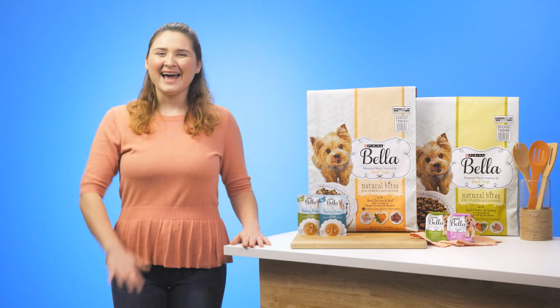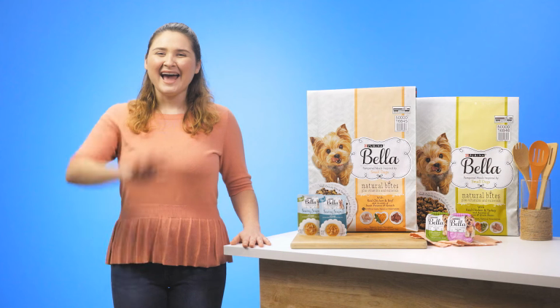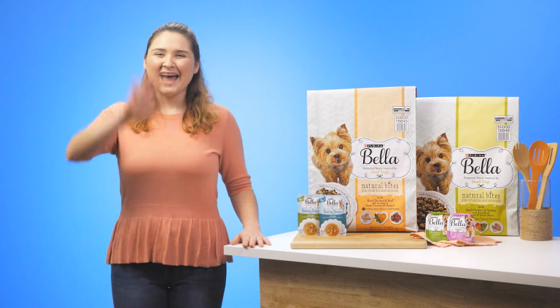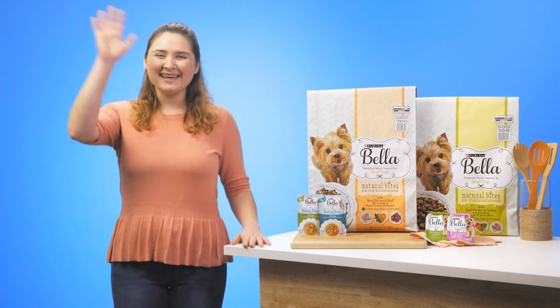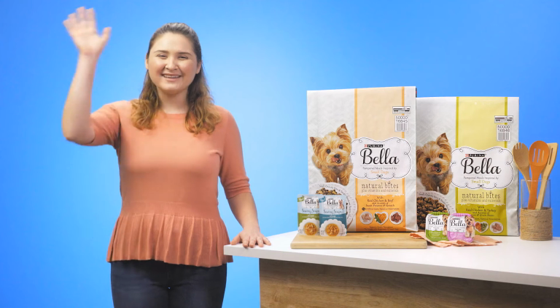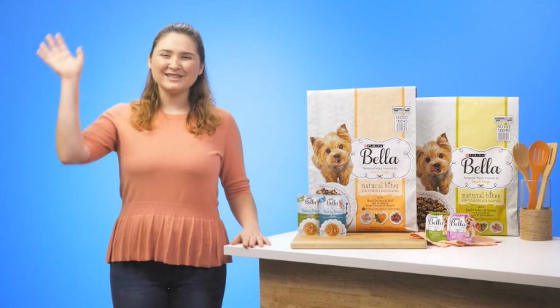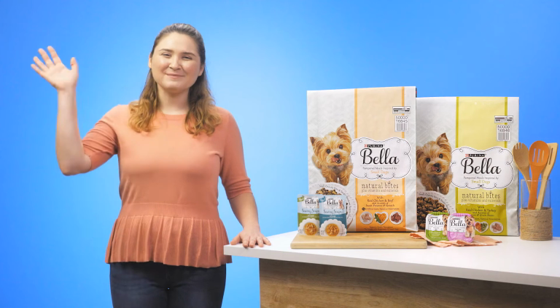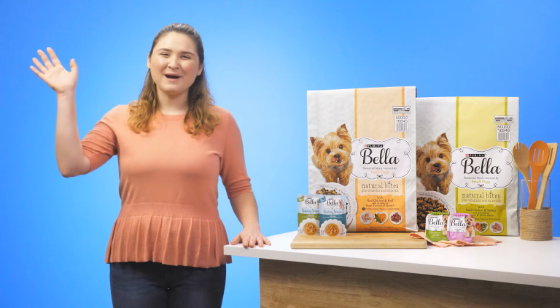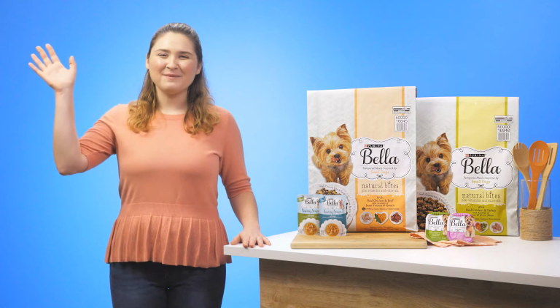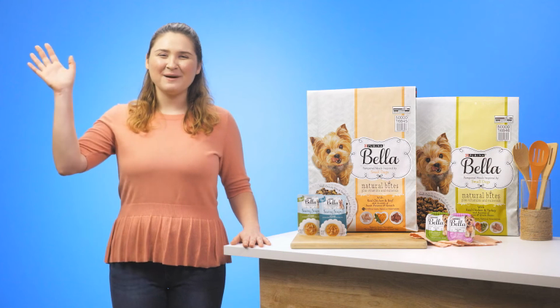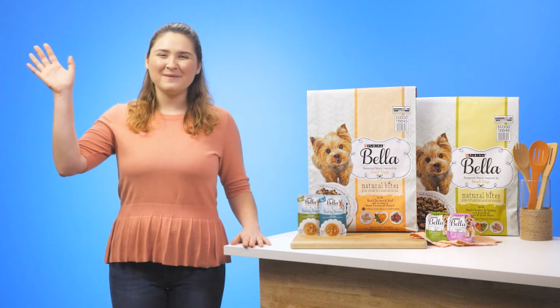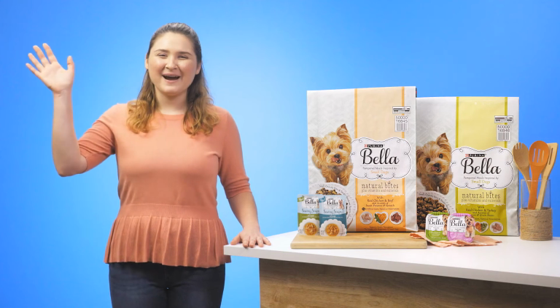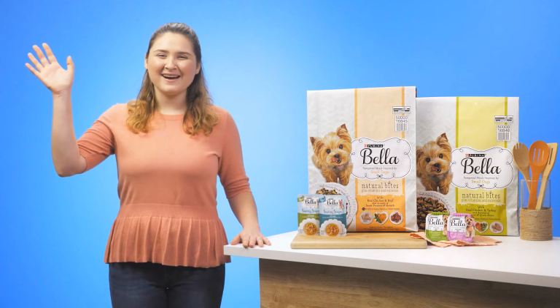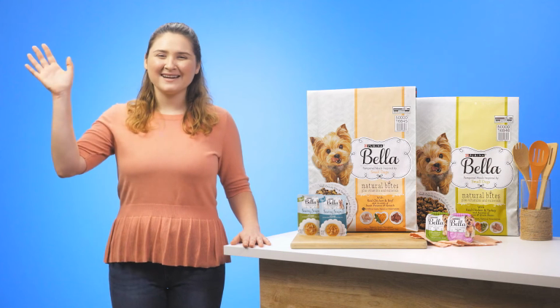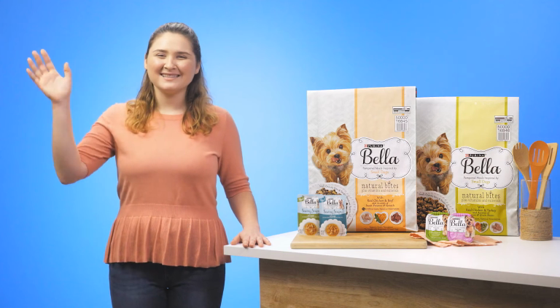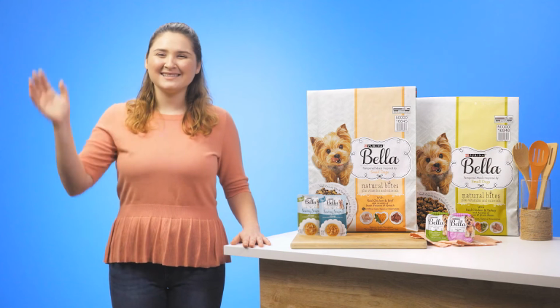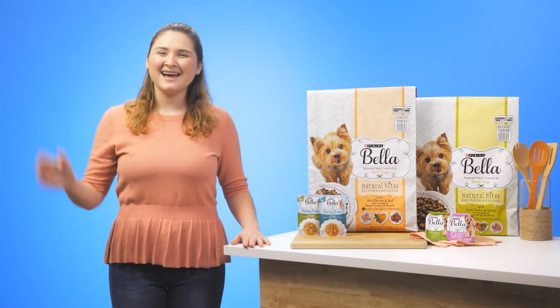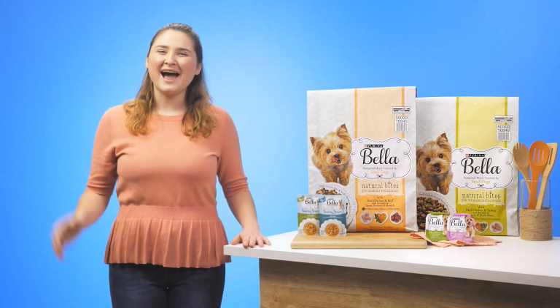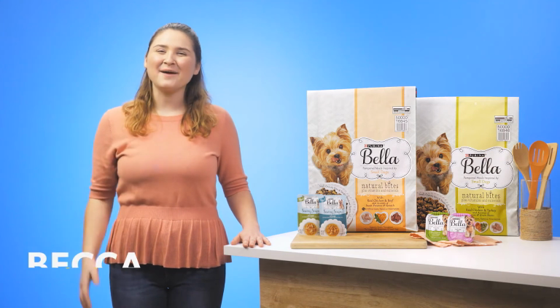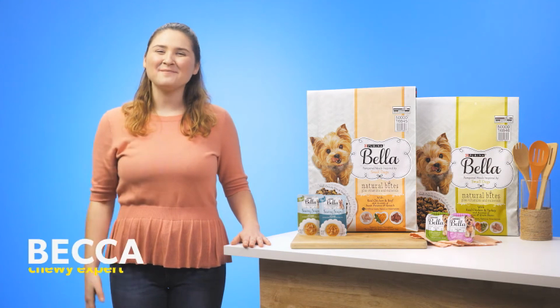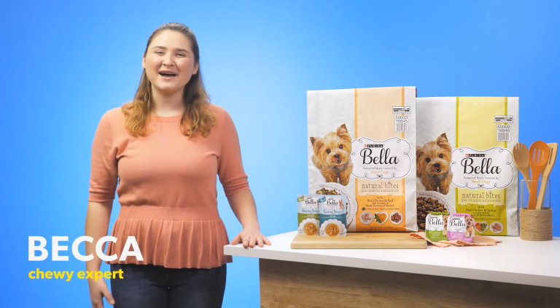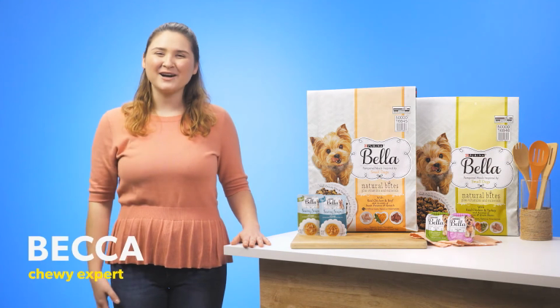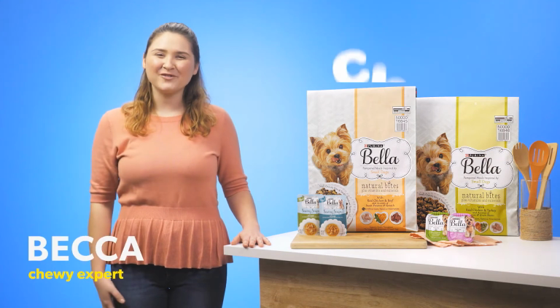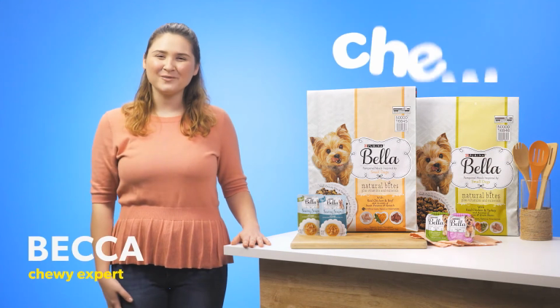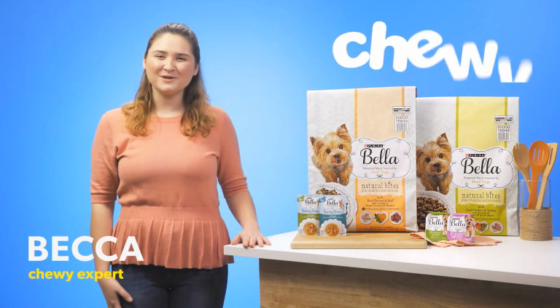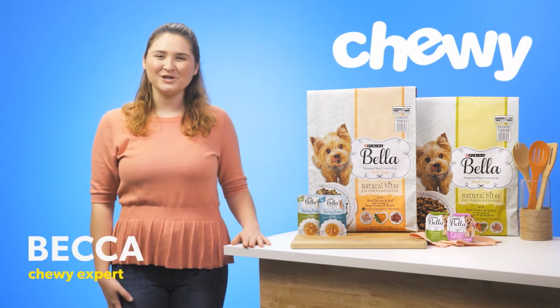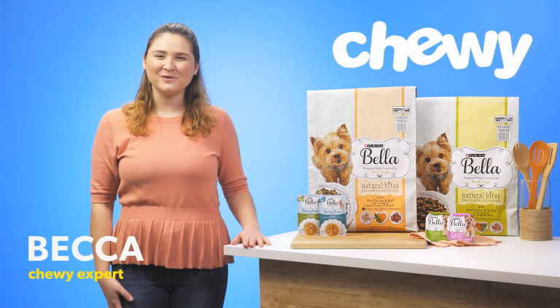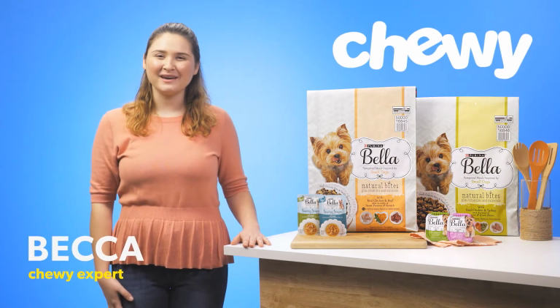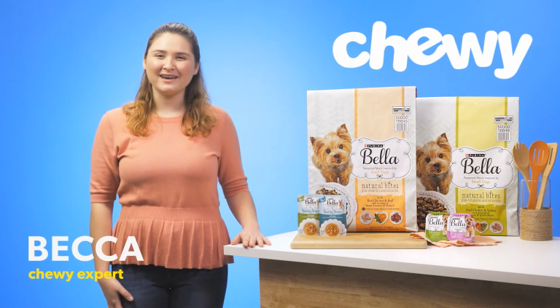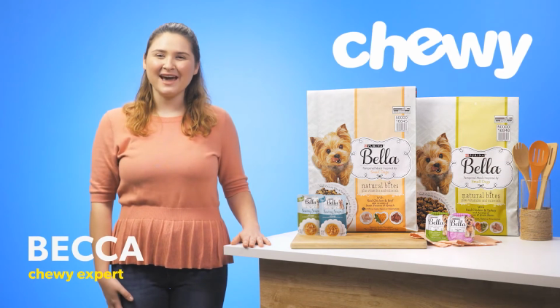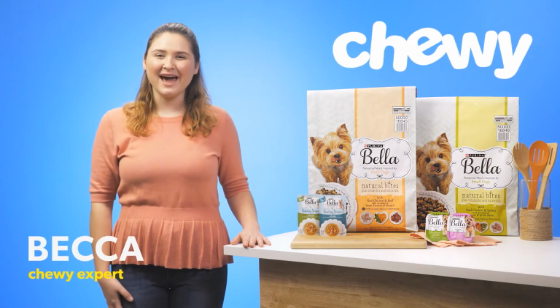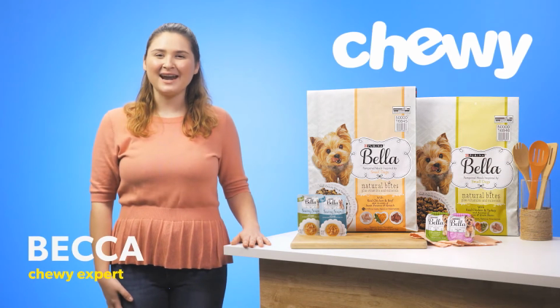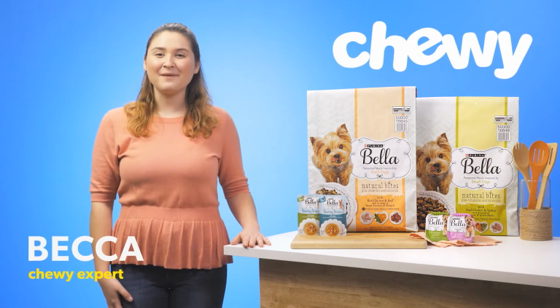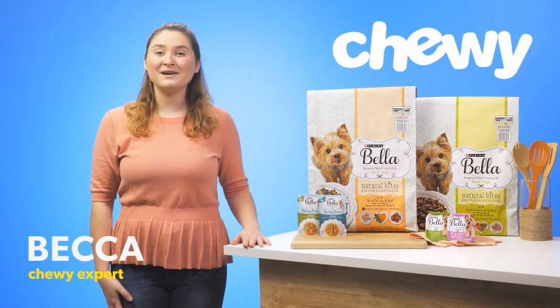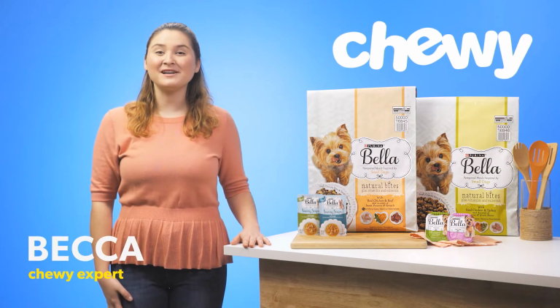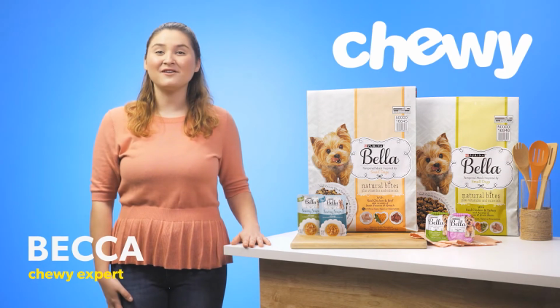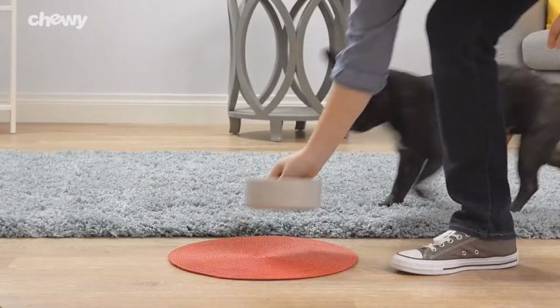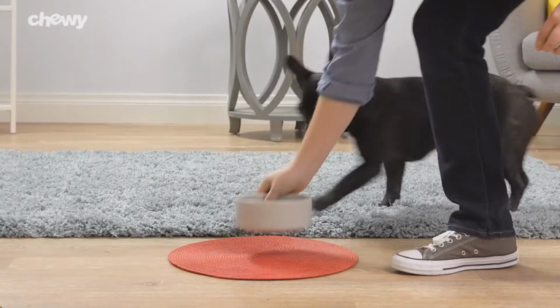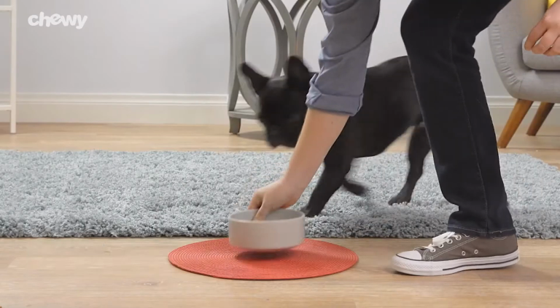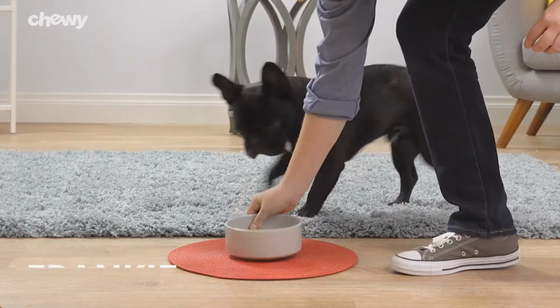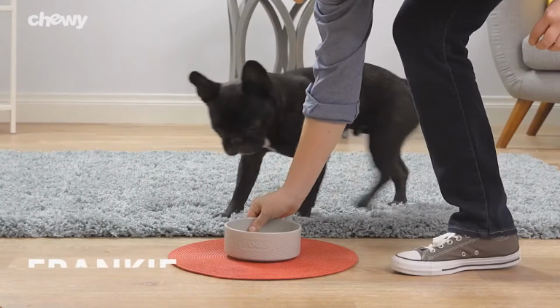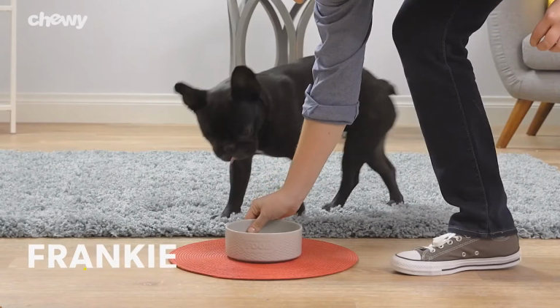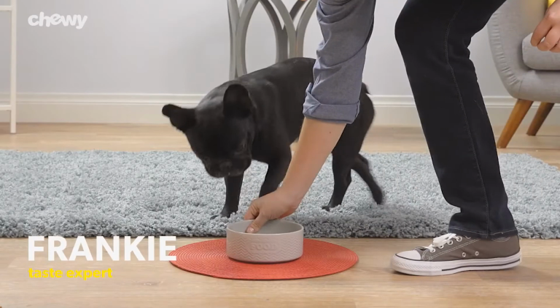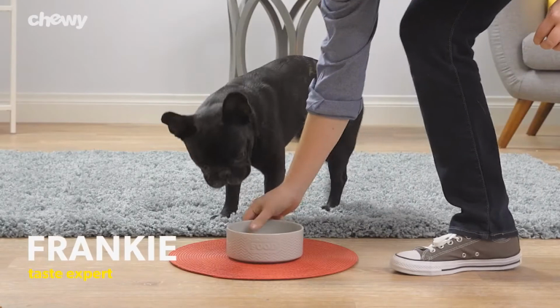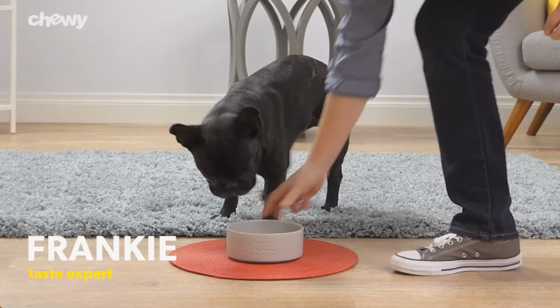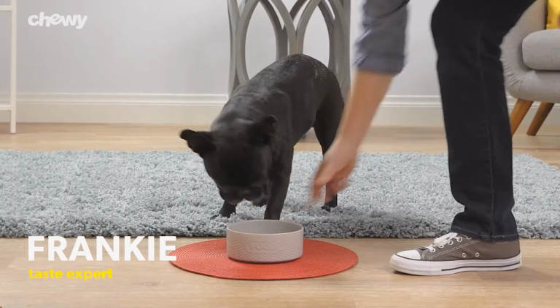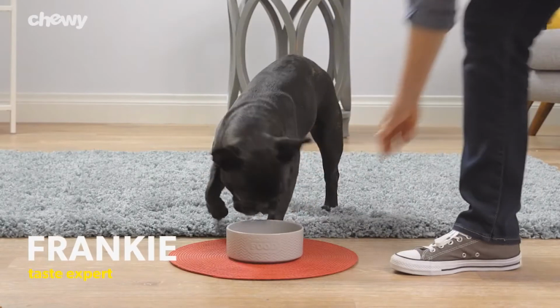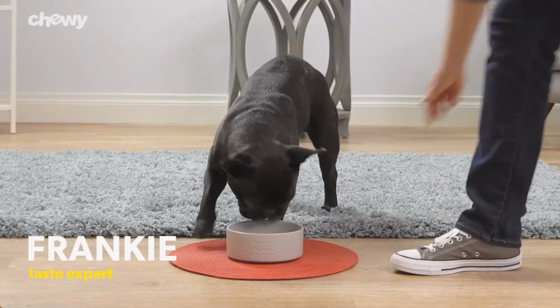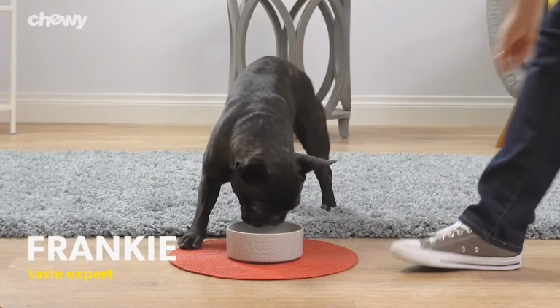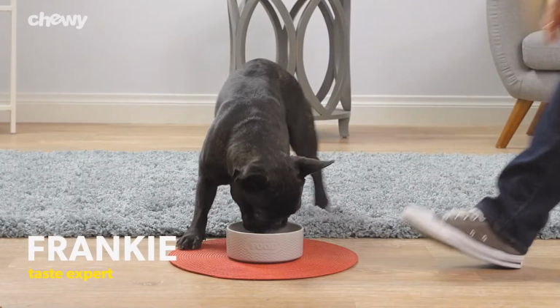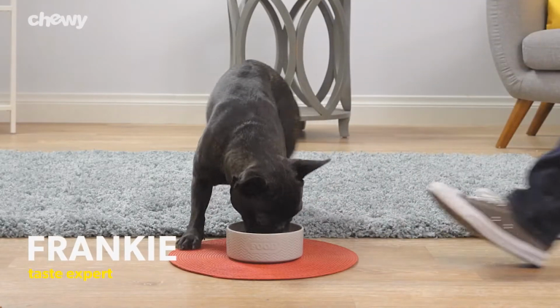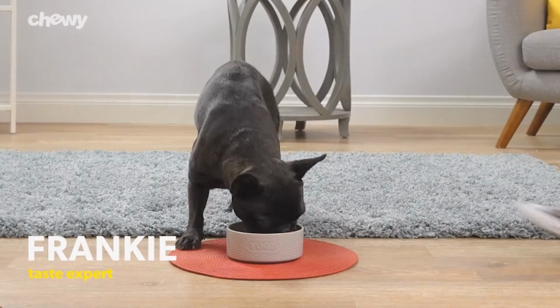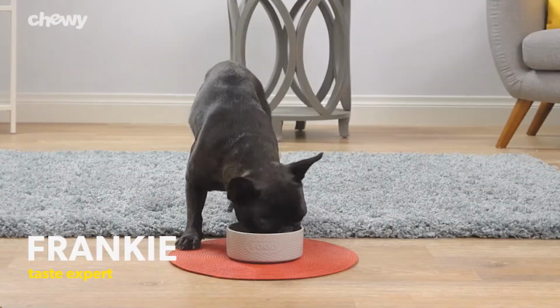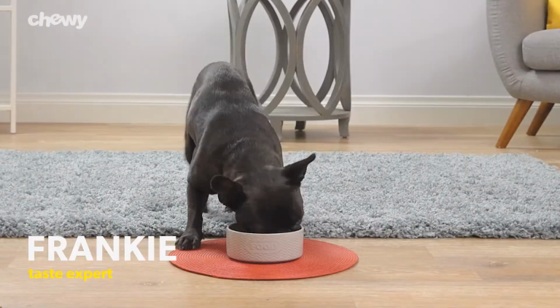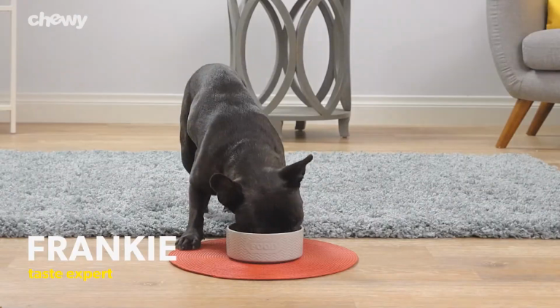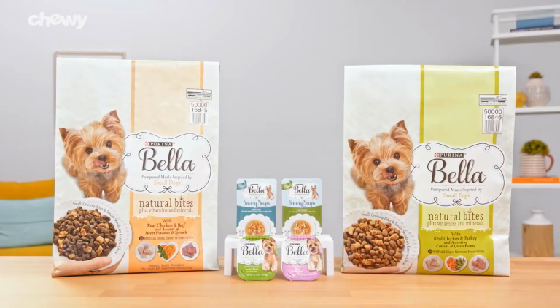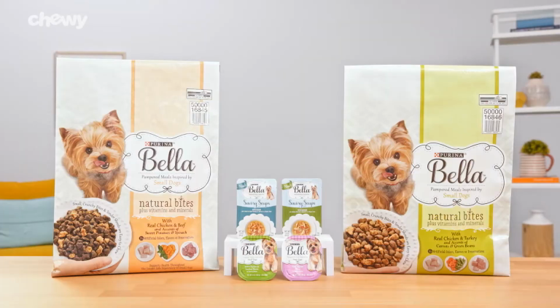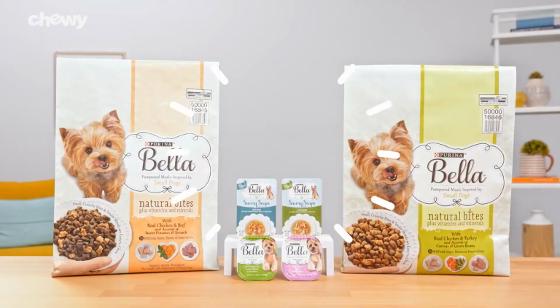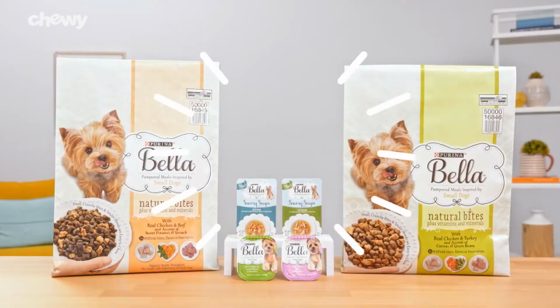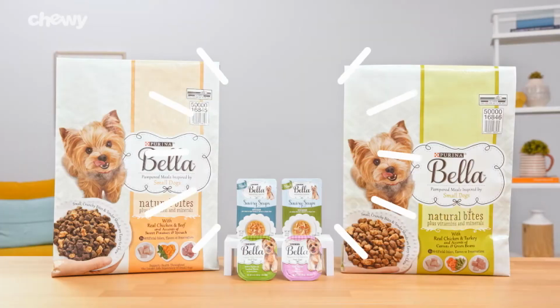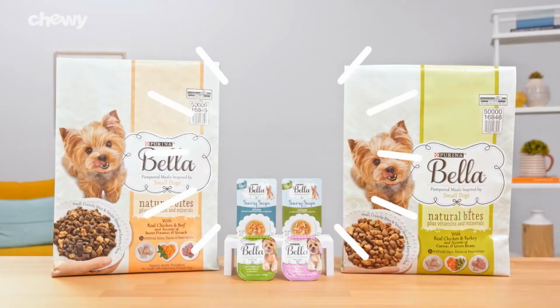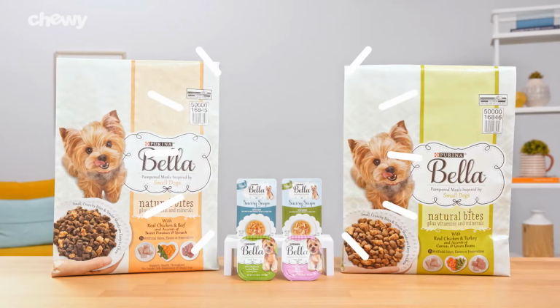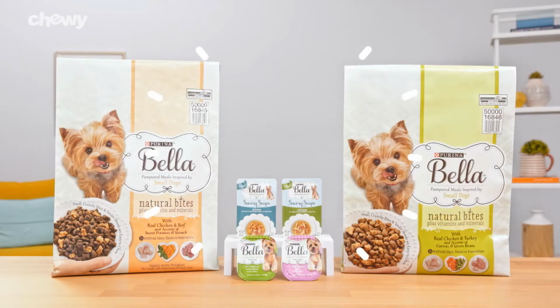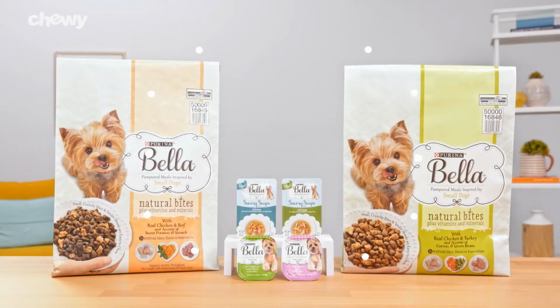Hey there small pup parents, I'm Becca from Chewy and I'm here to give your small friend big flavor with Purina Bella.